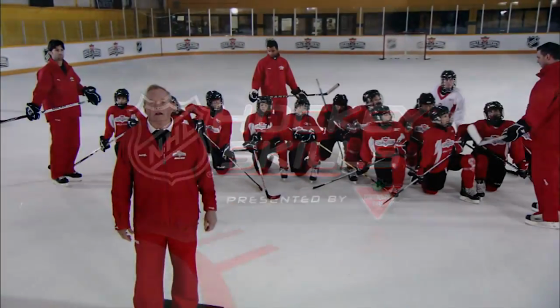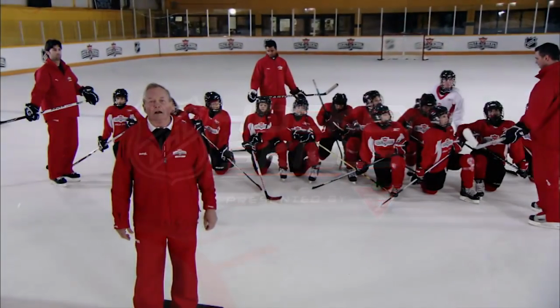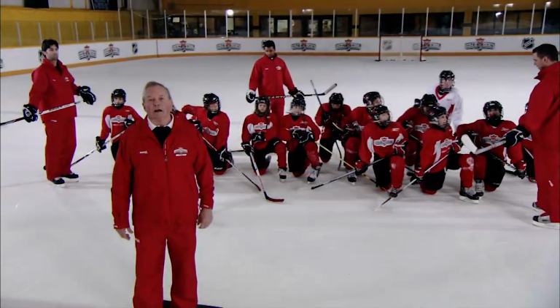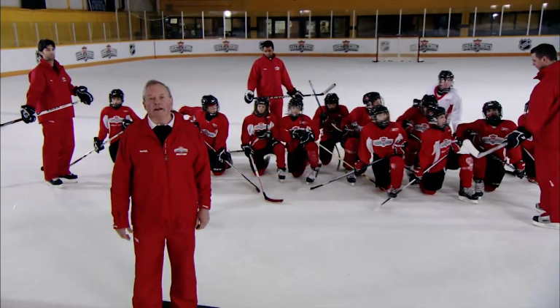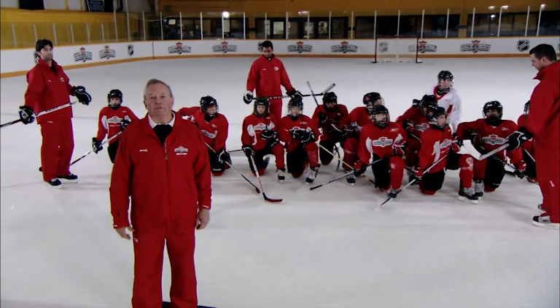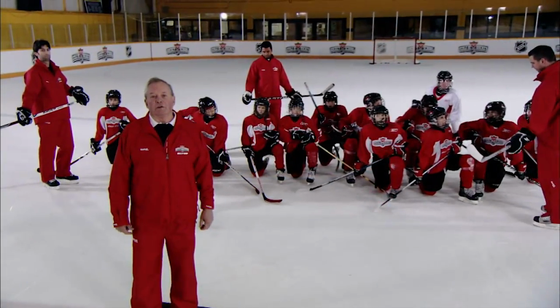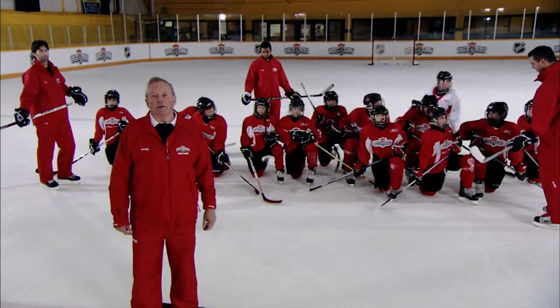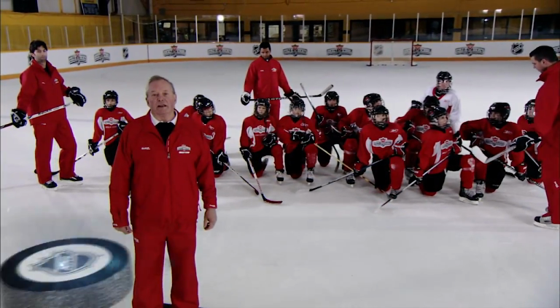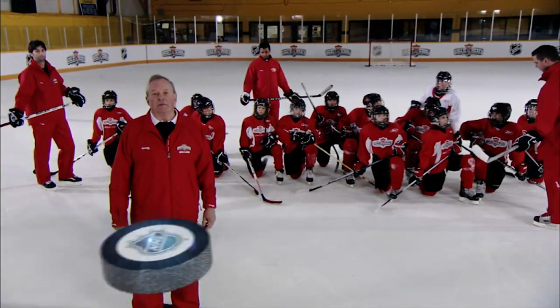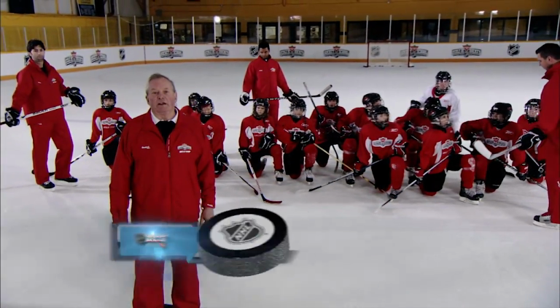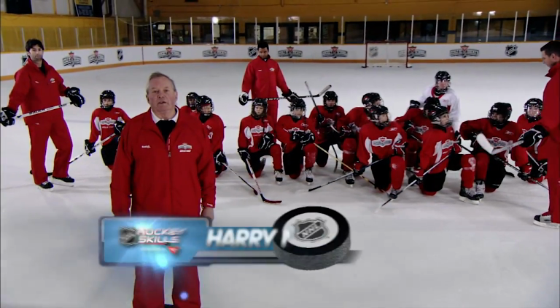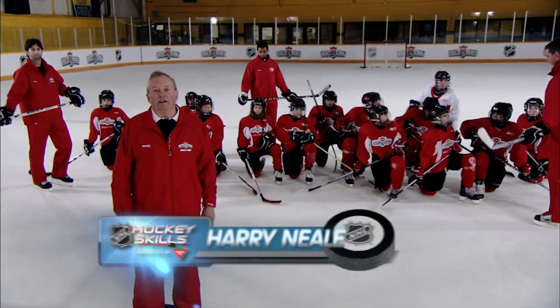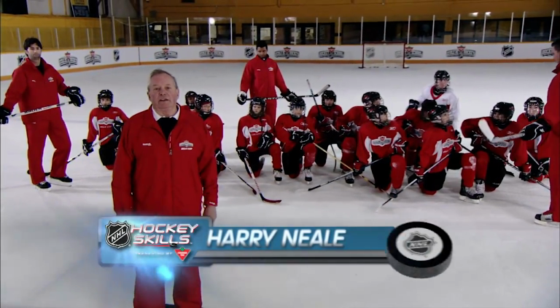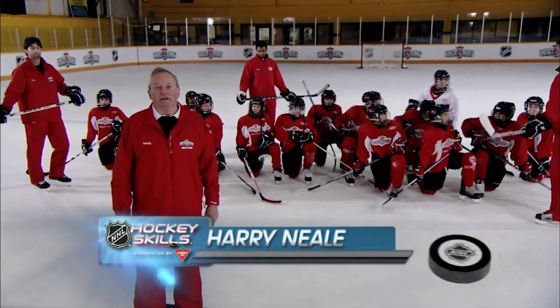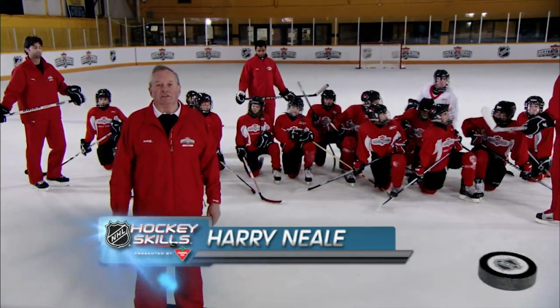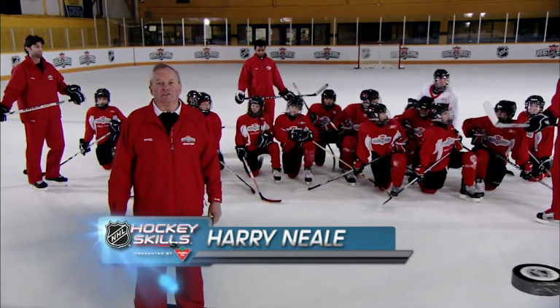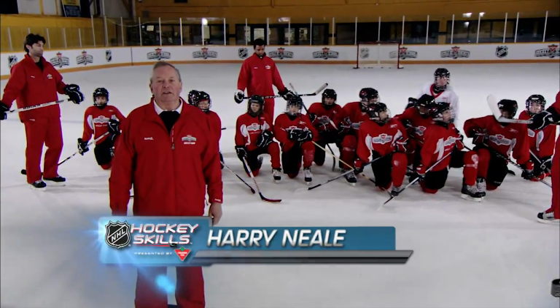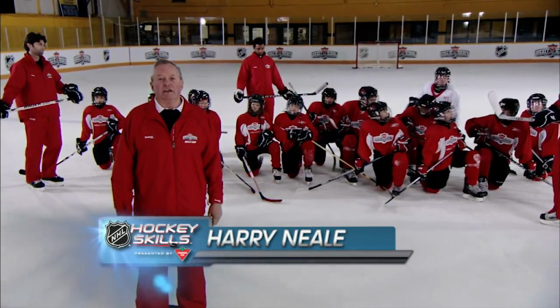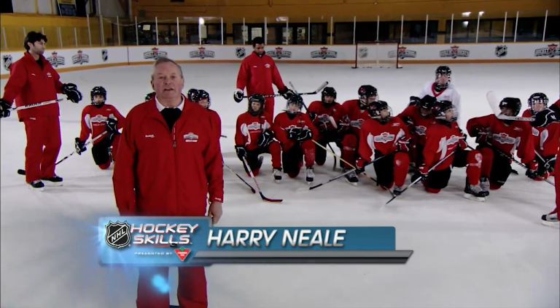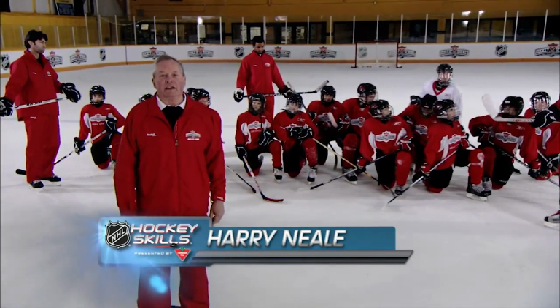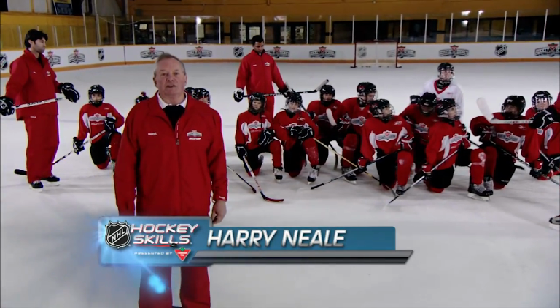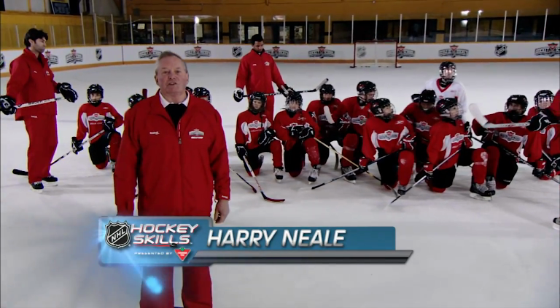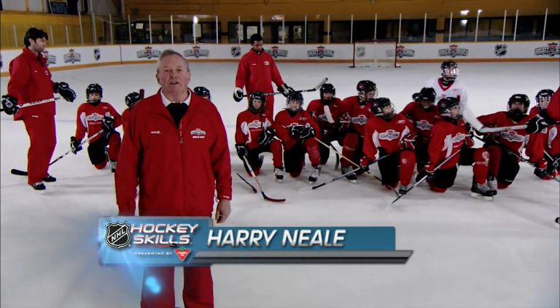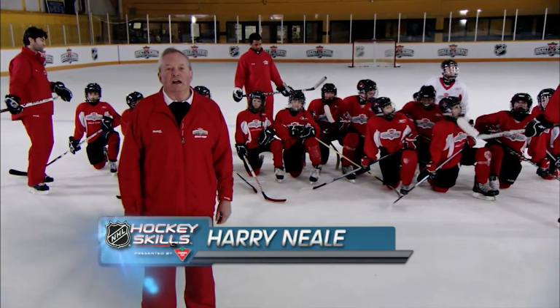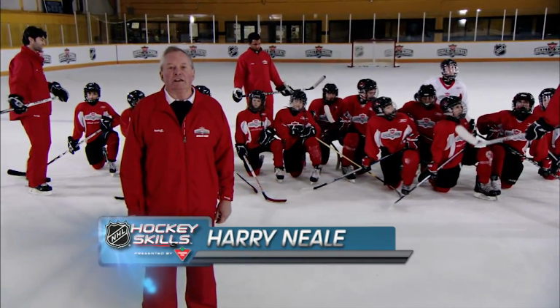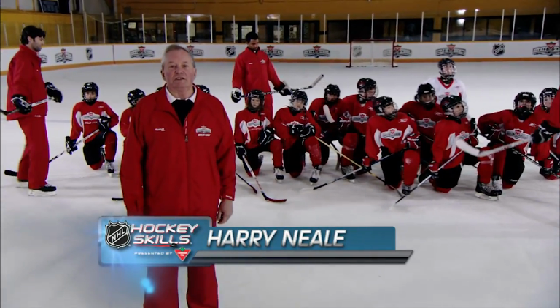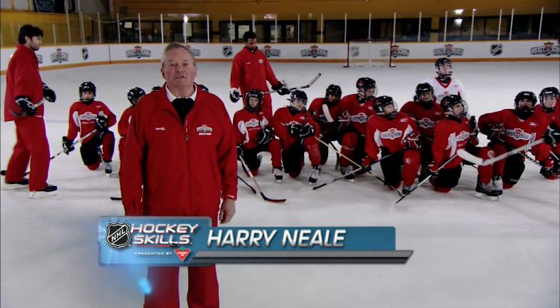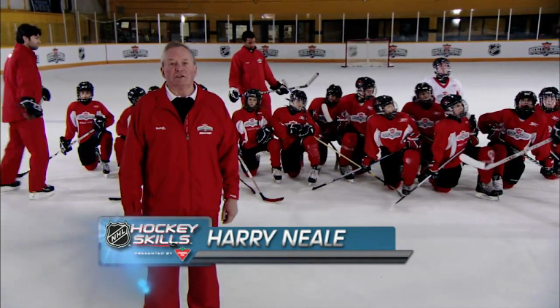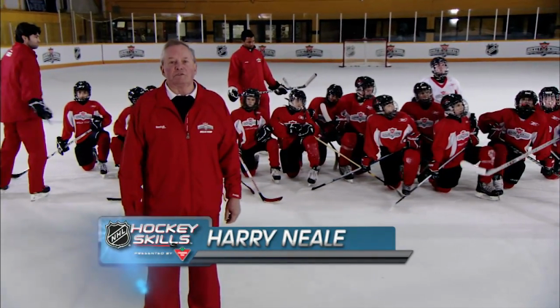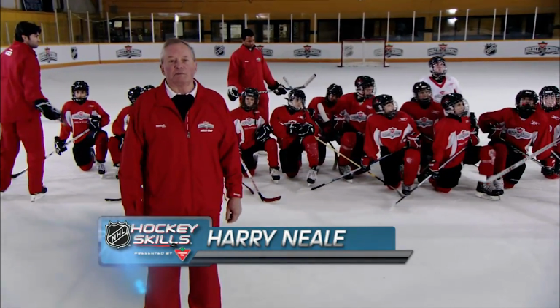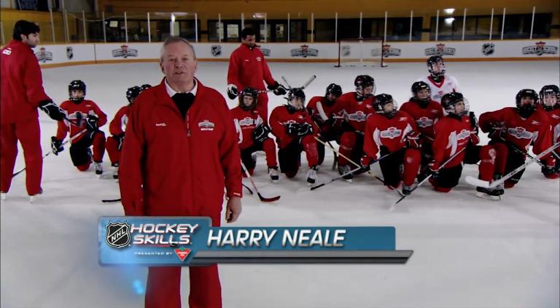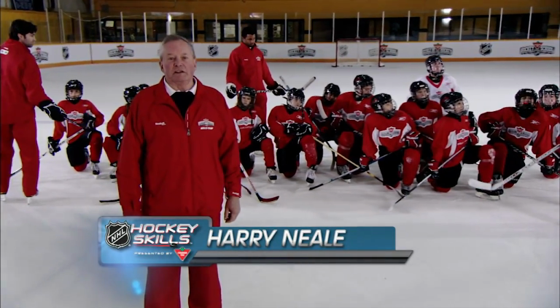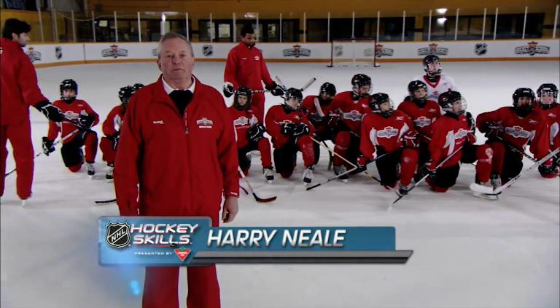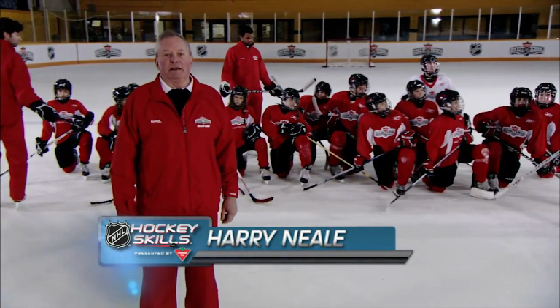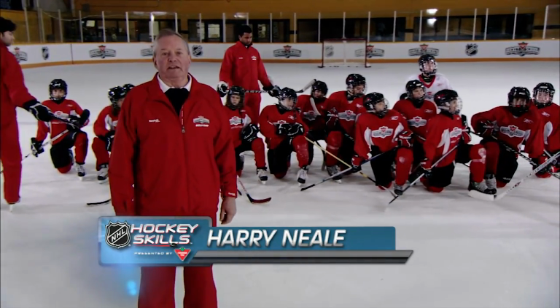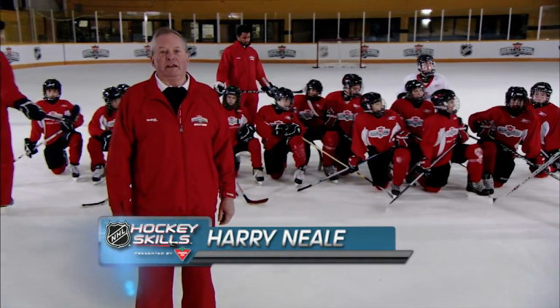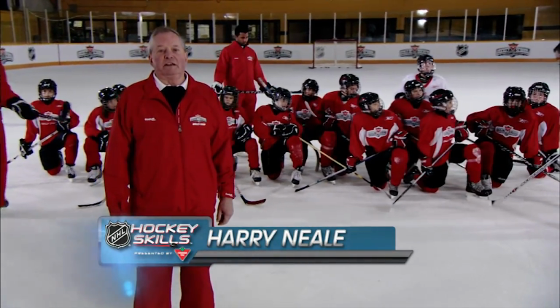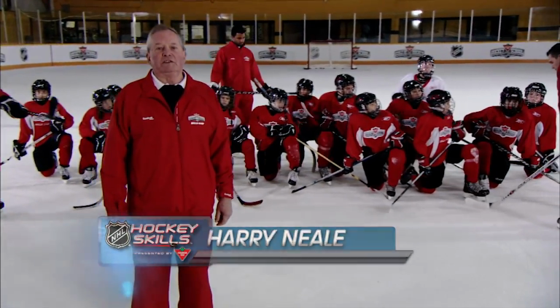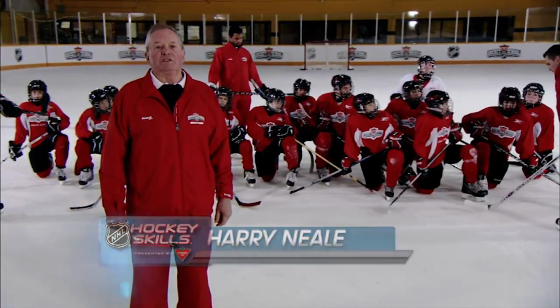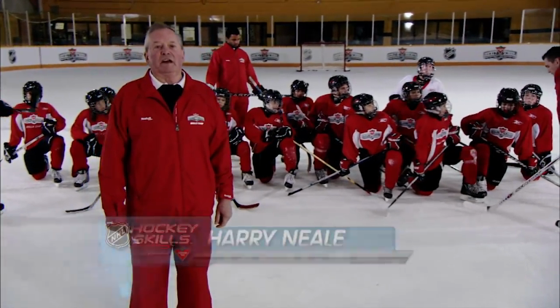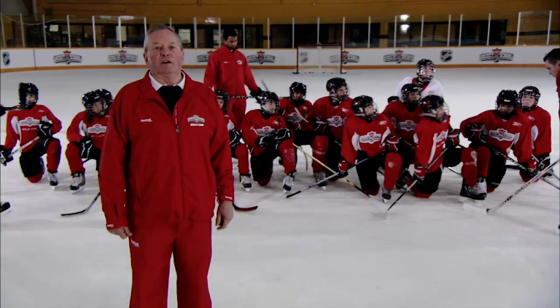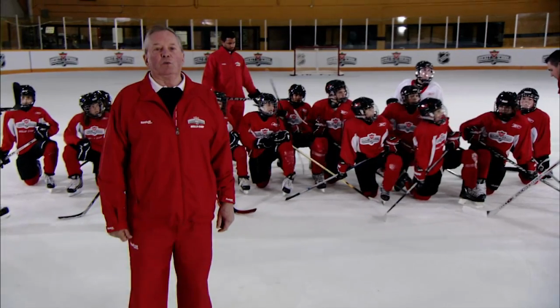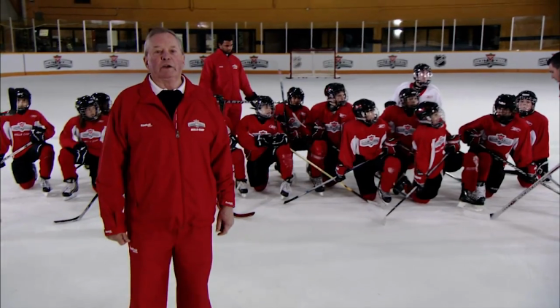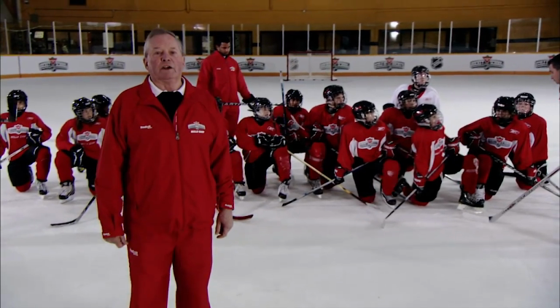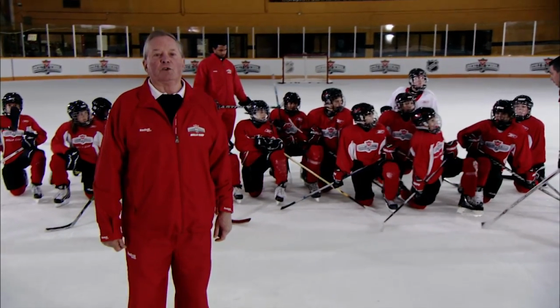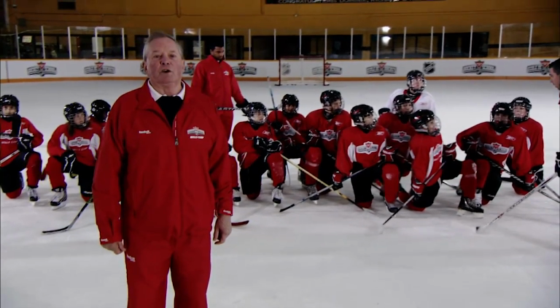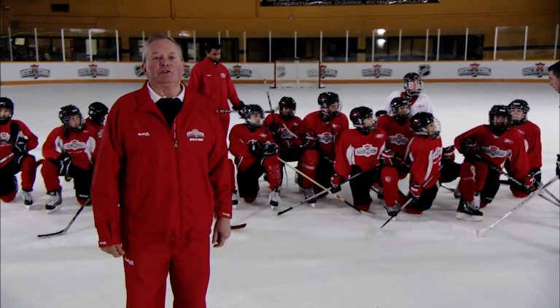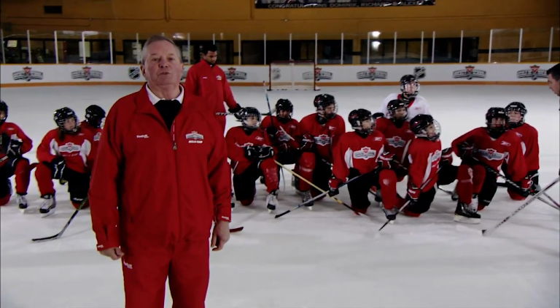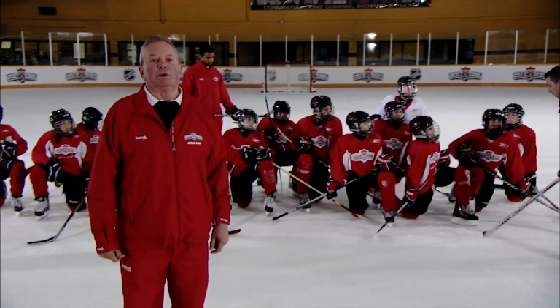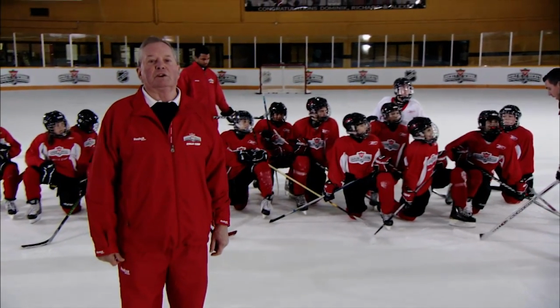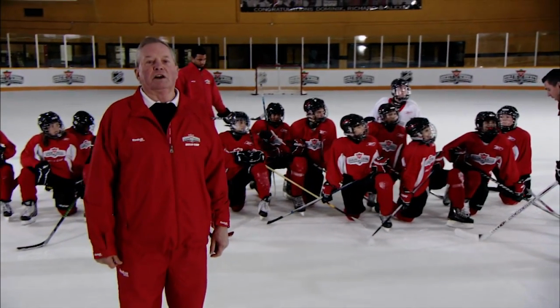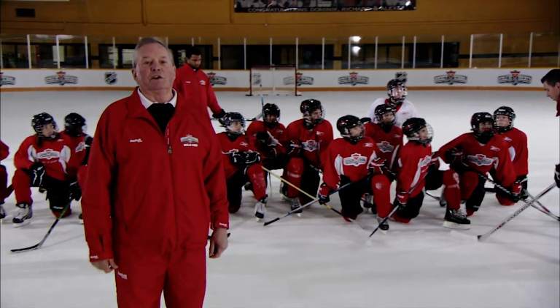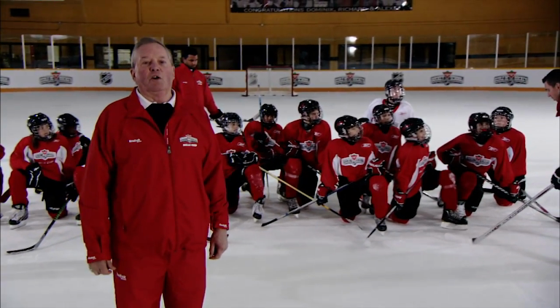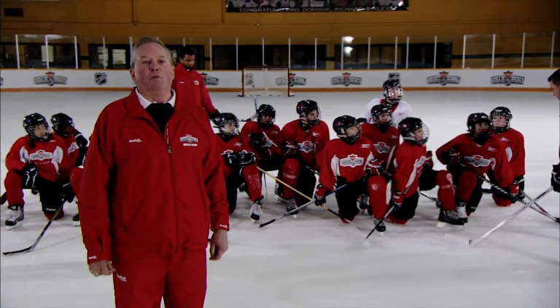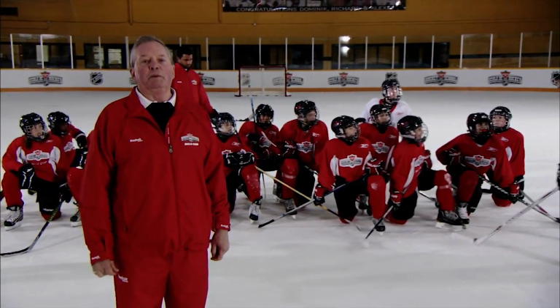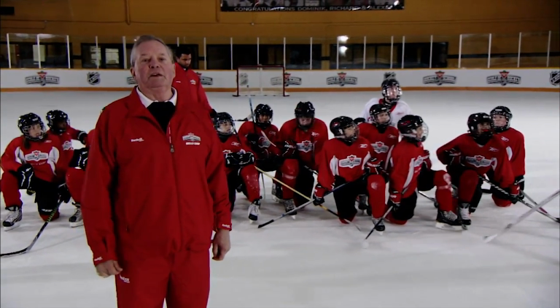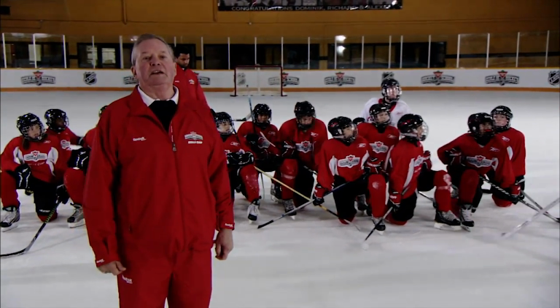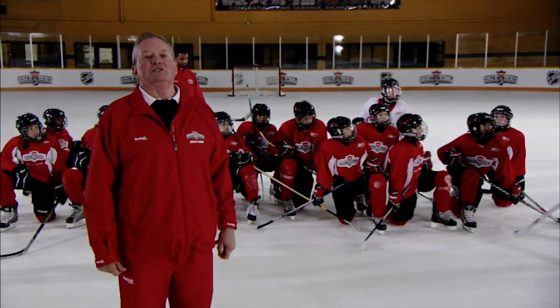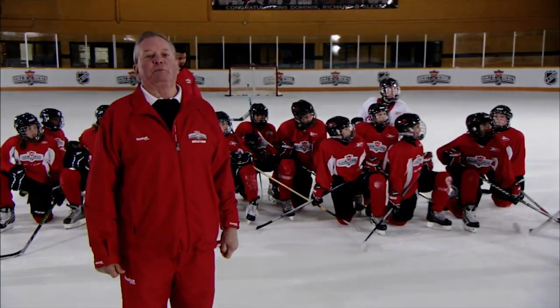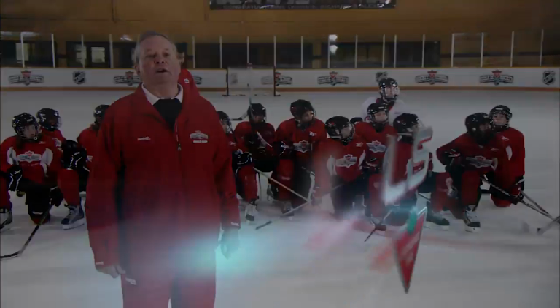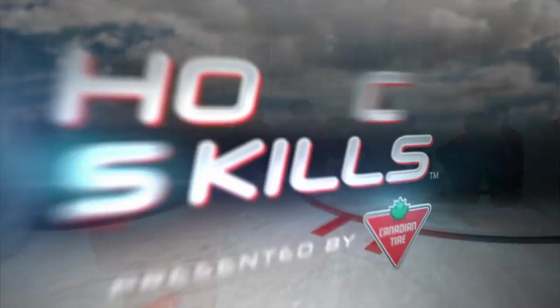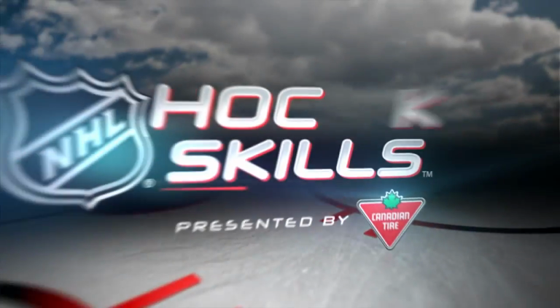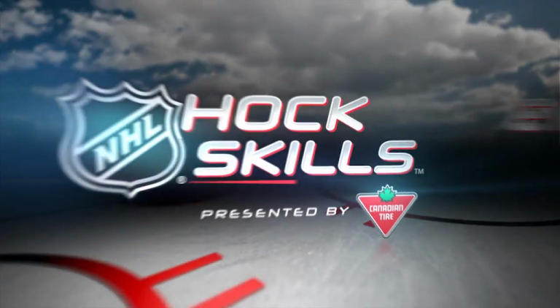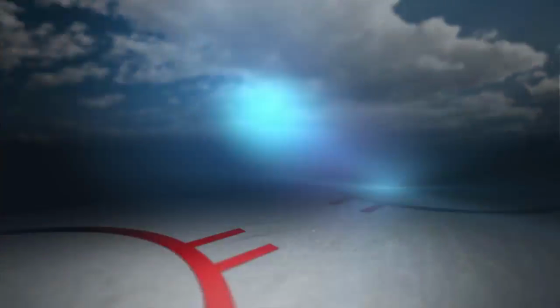Hi everyone, I'm Harry Neal and today on NHL Hockey Skills presented by Canadian Tire, we are going to work on open ice puck handling.